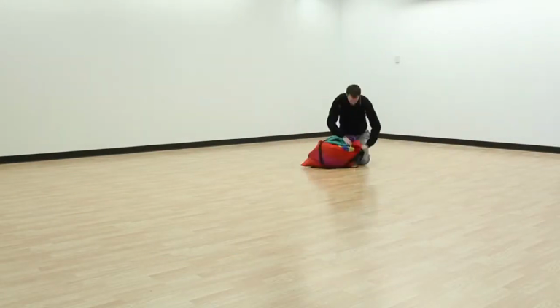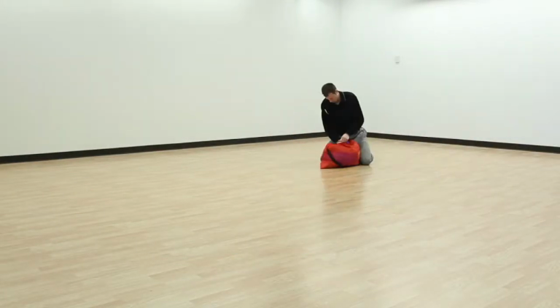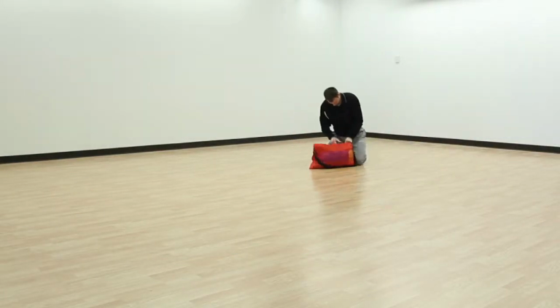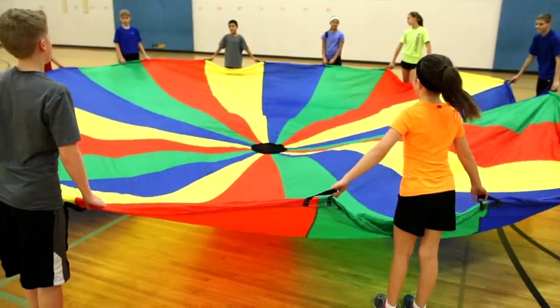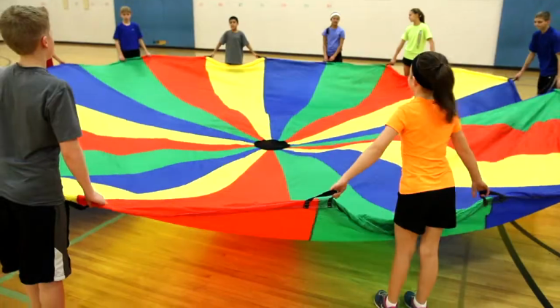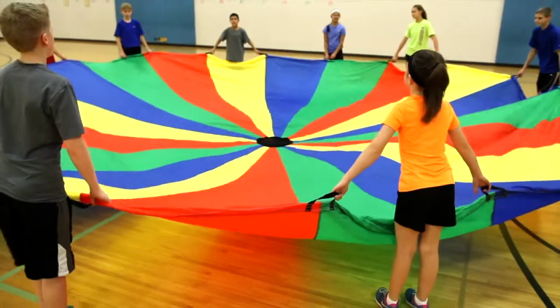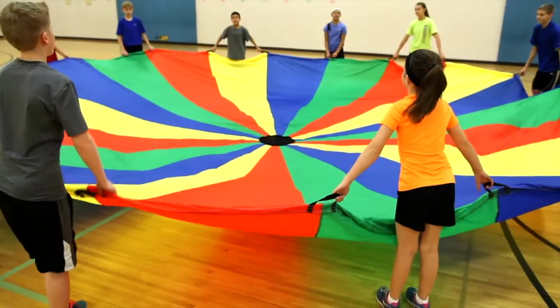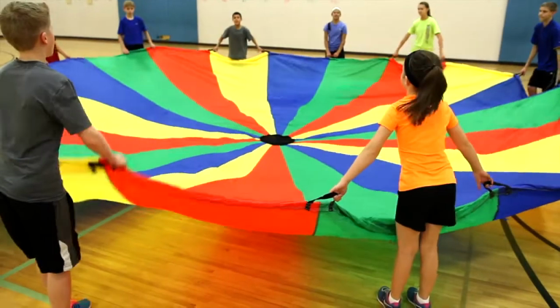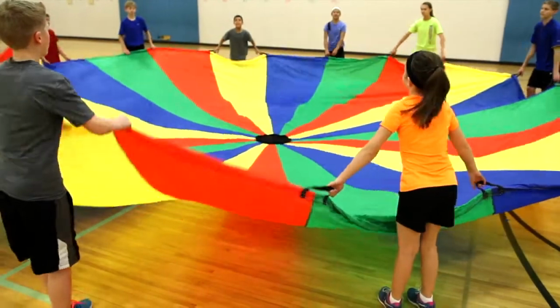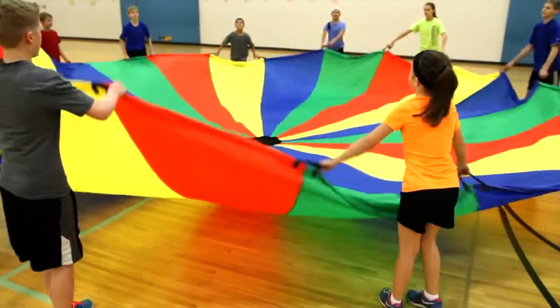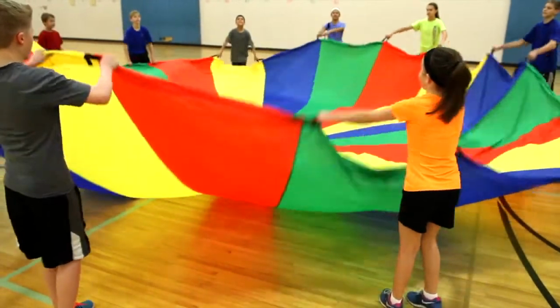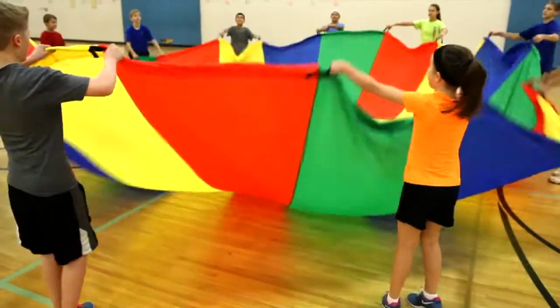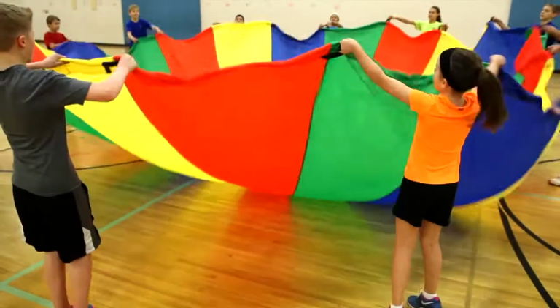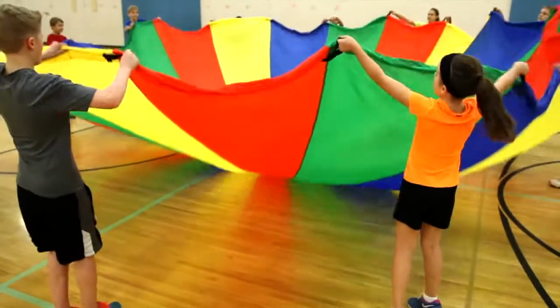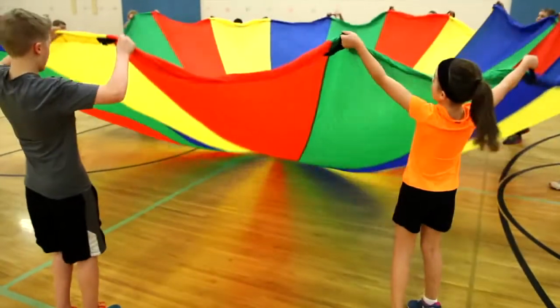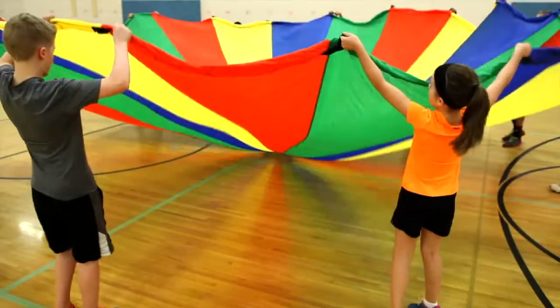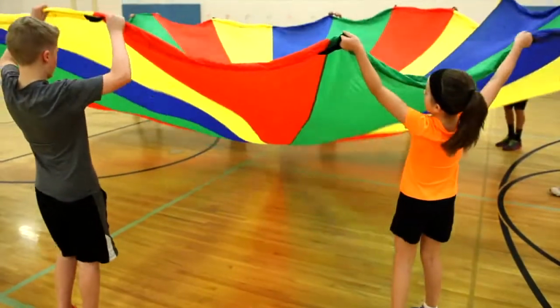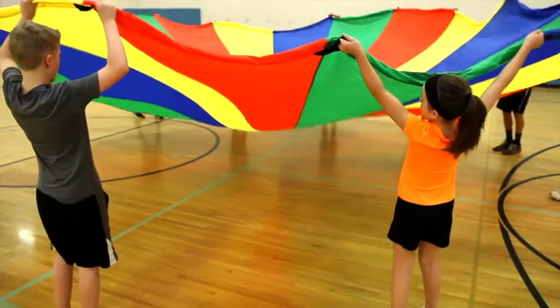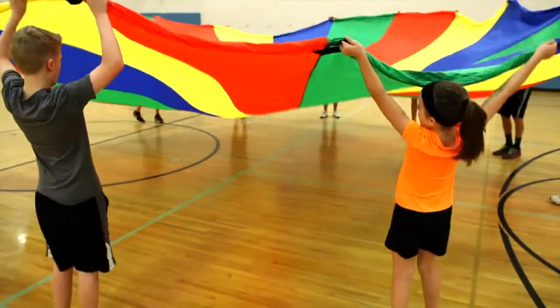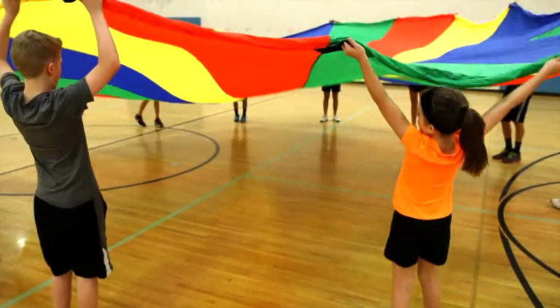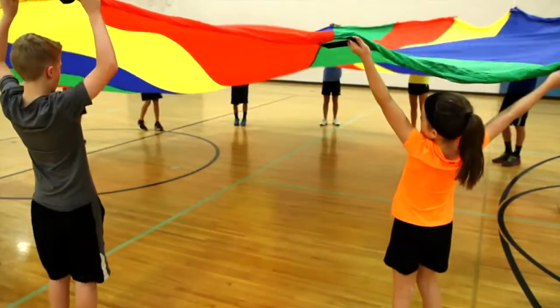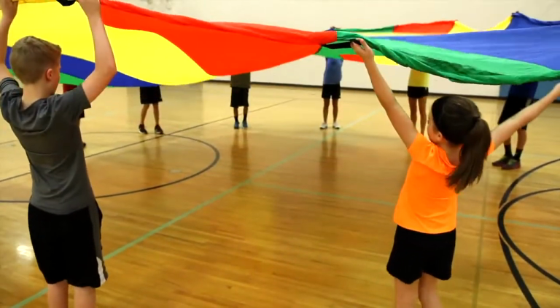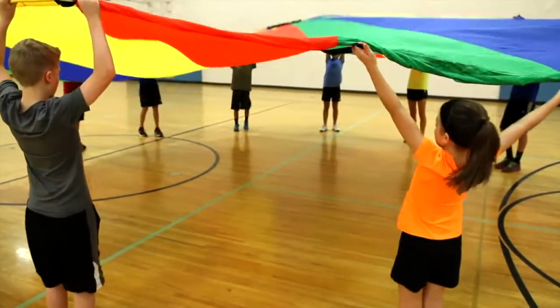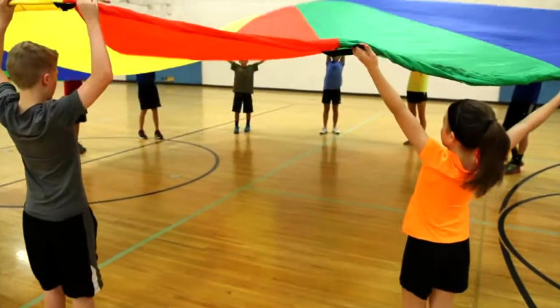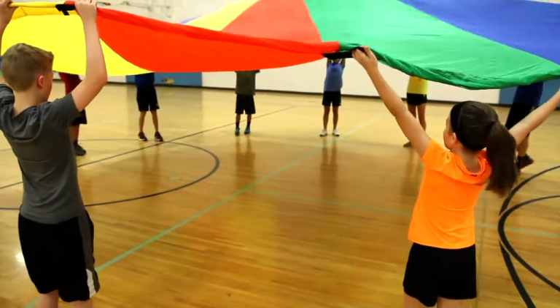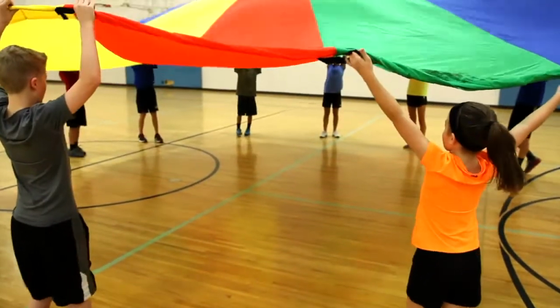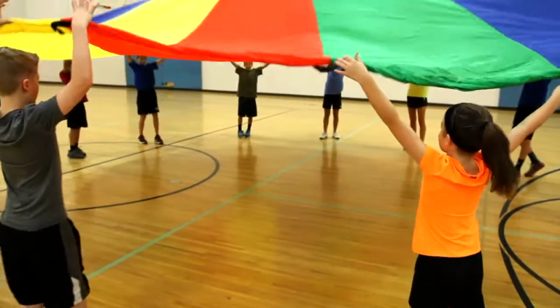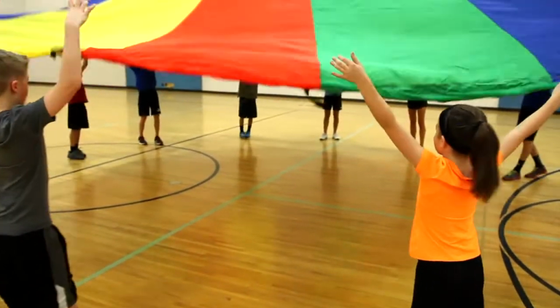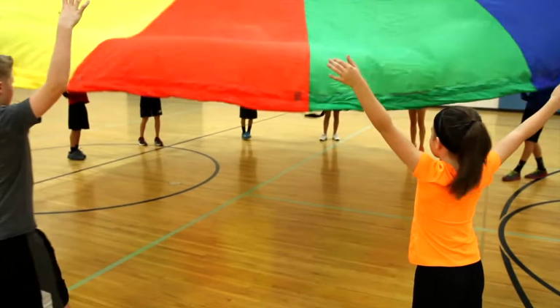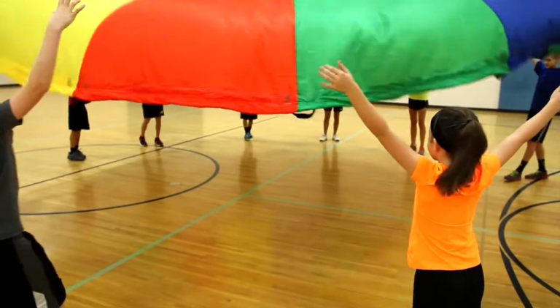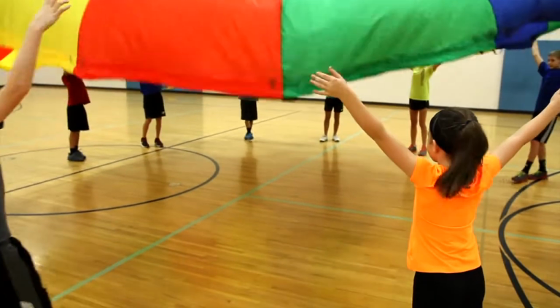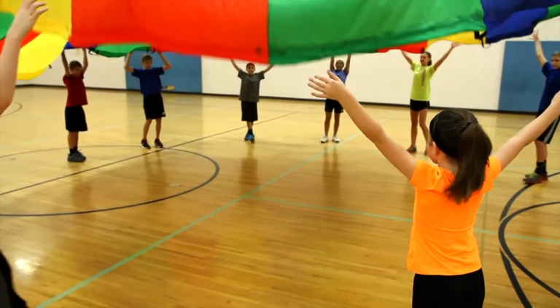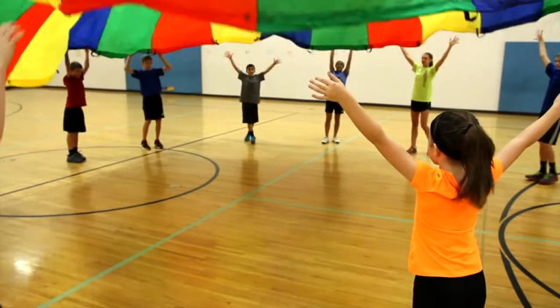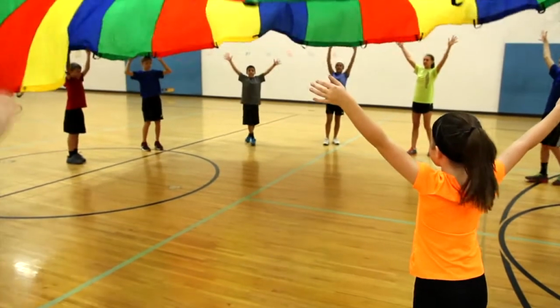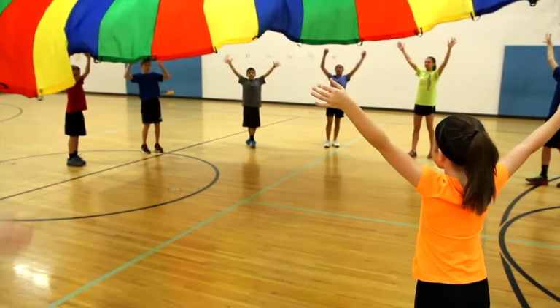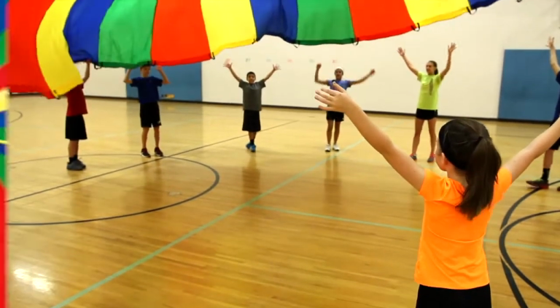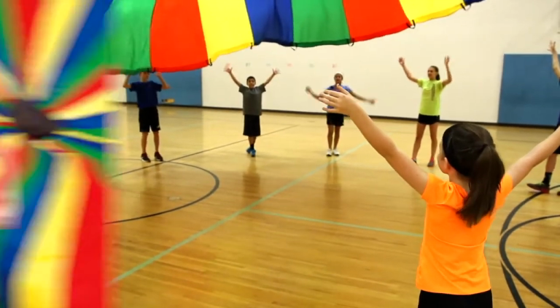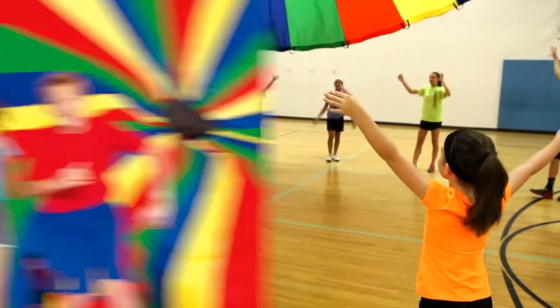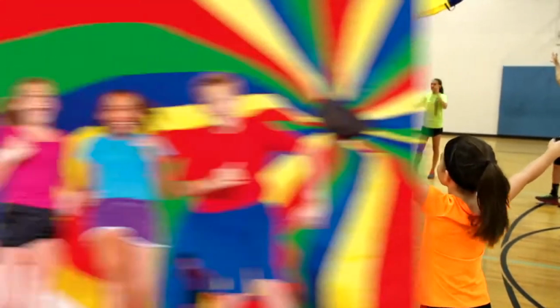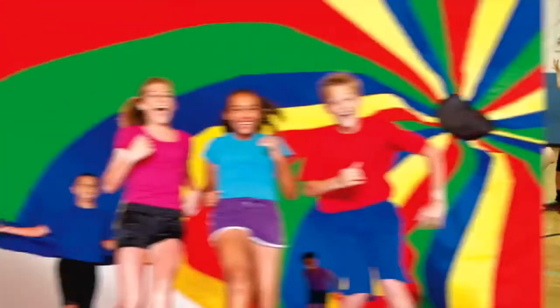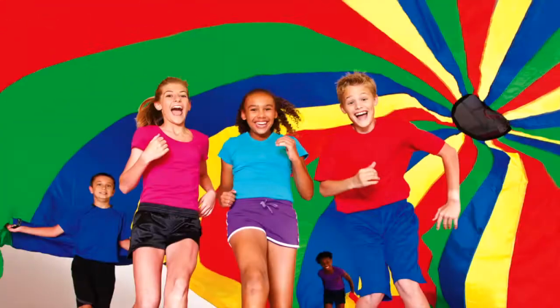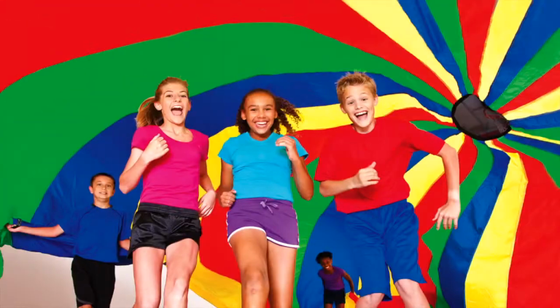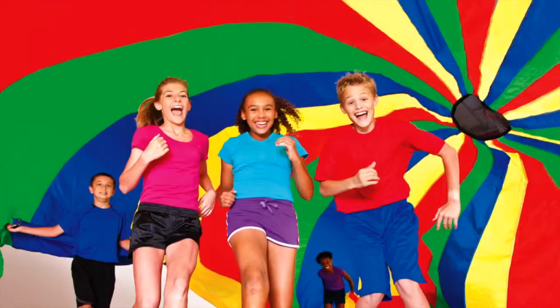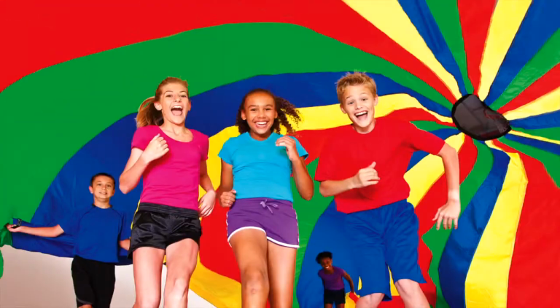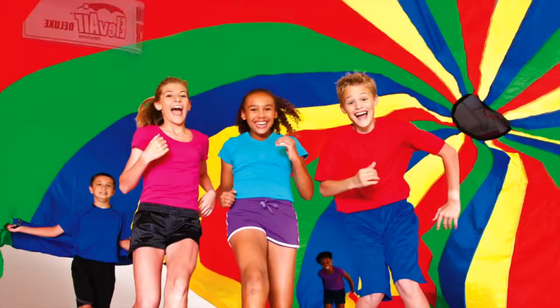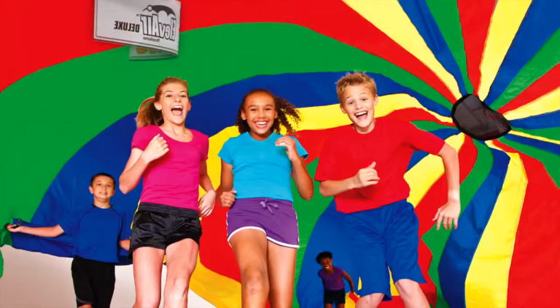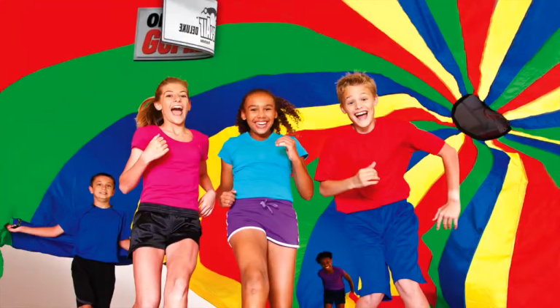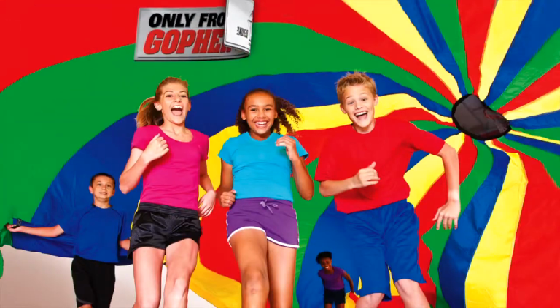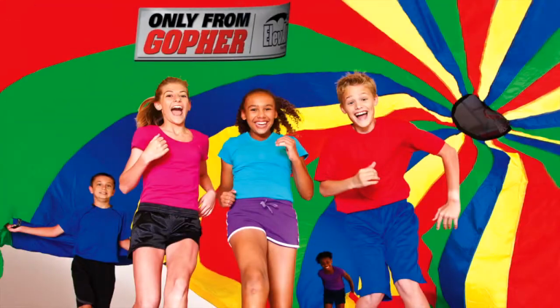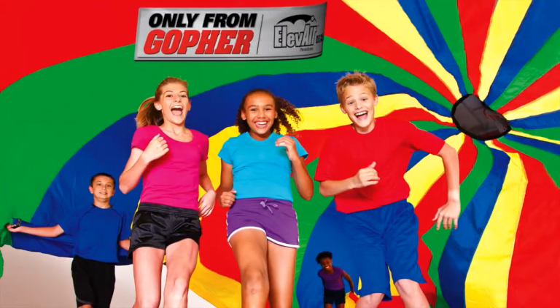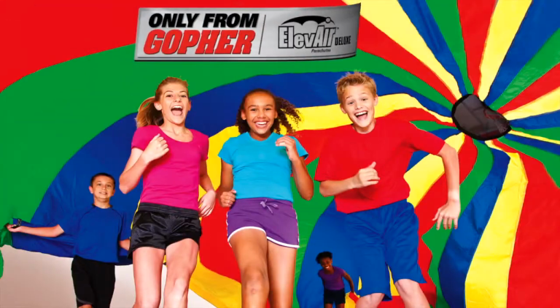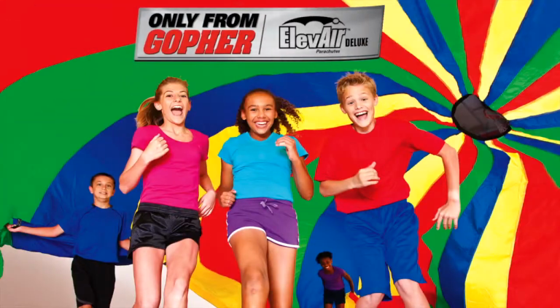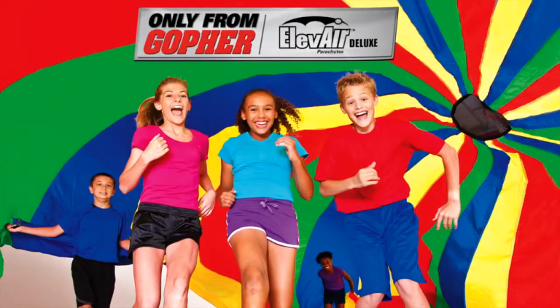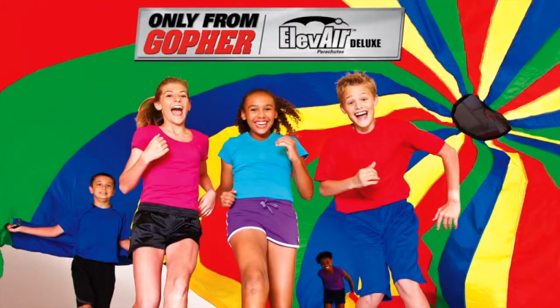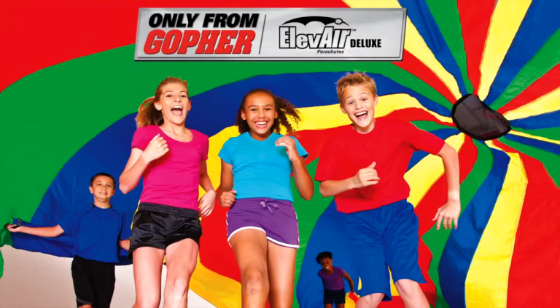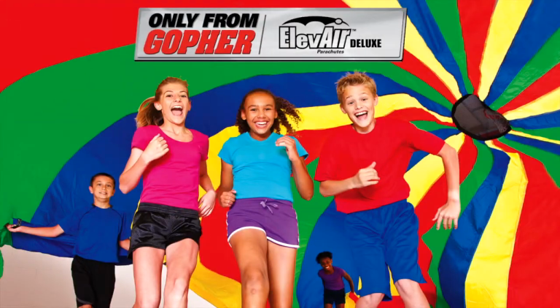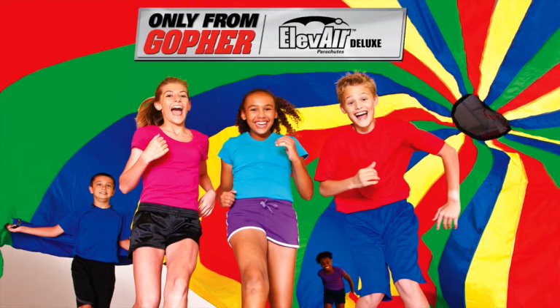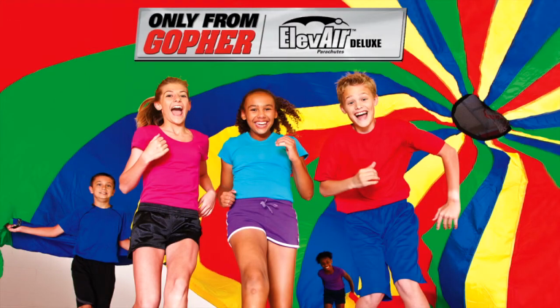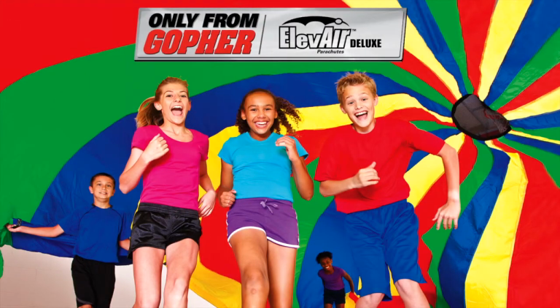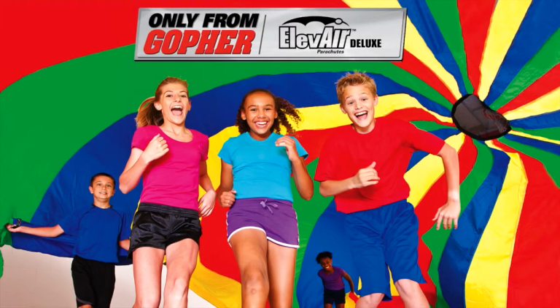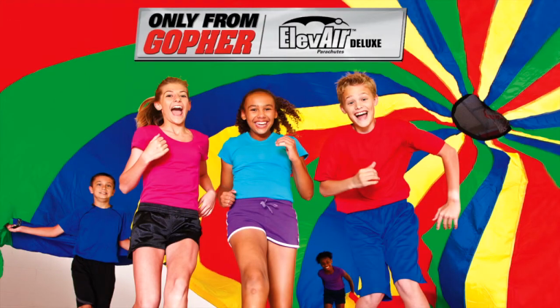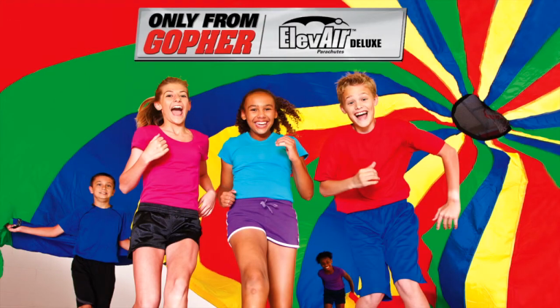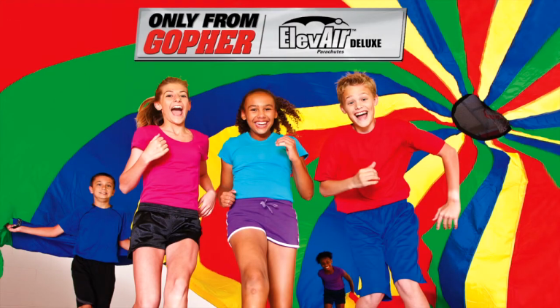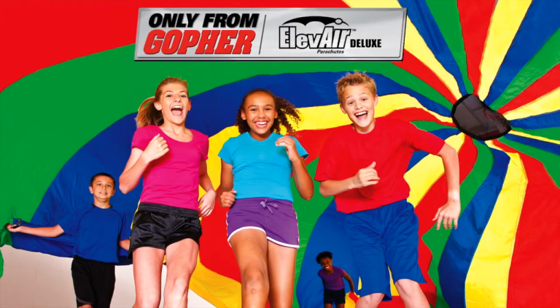Get a parachute that takes durability and performance to new heights. Elevere Deluxe Parachutes, only from Gopher.